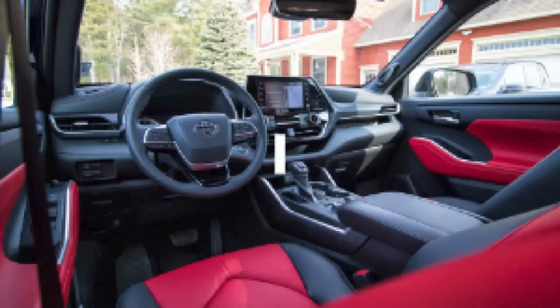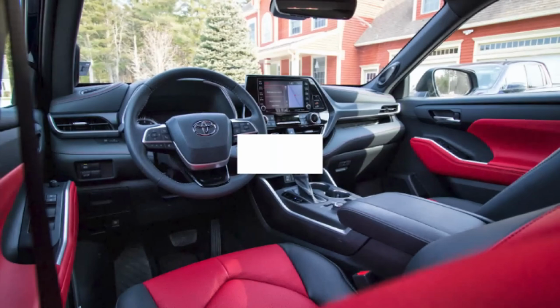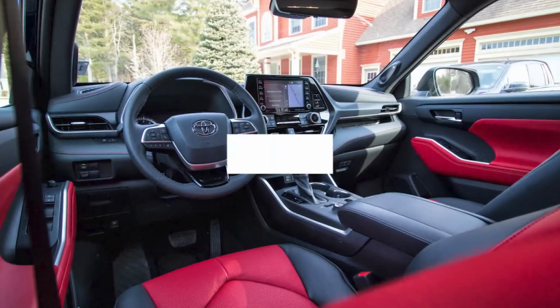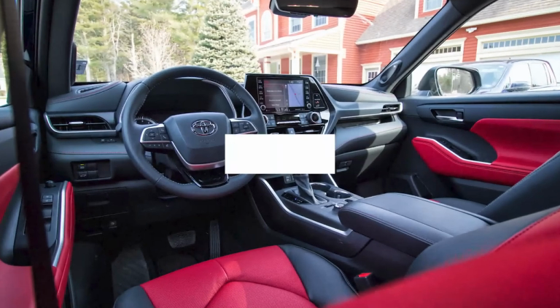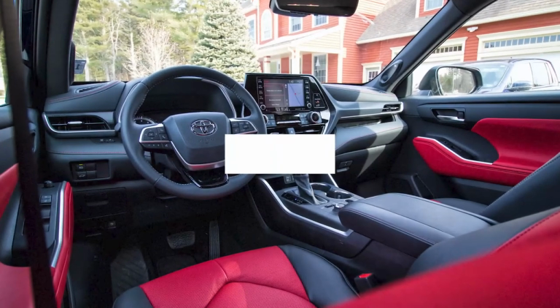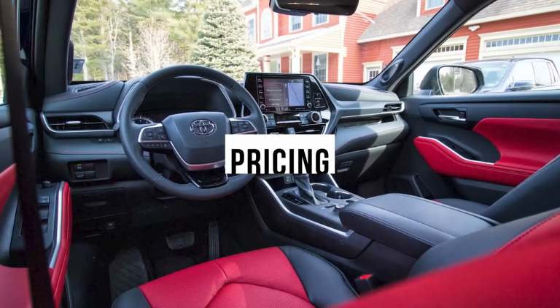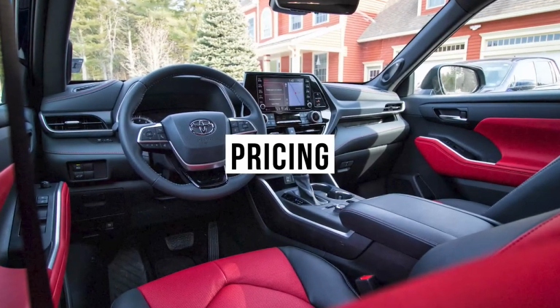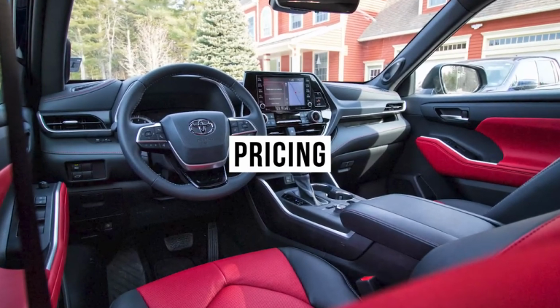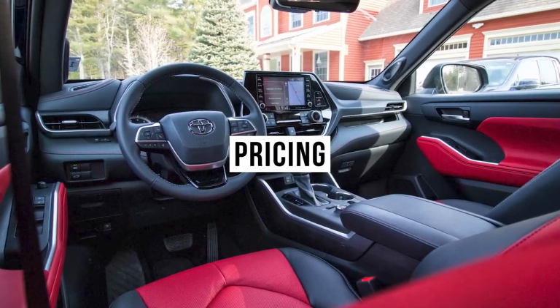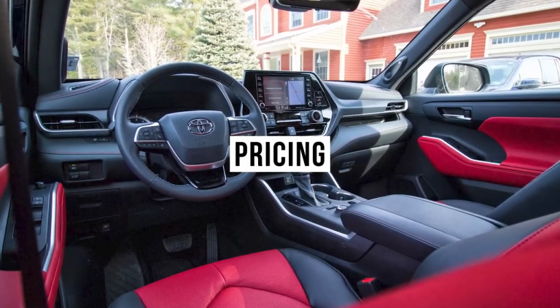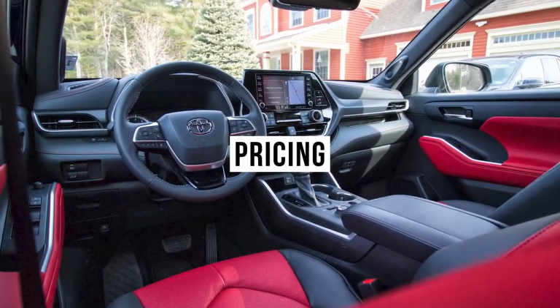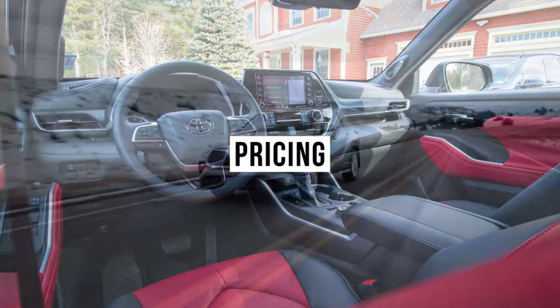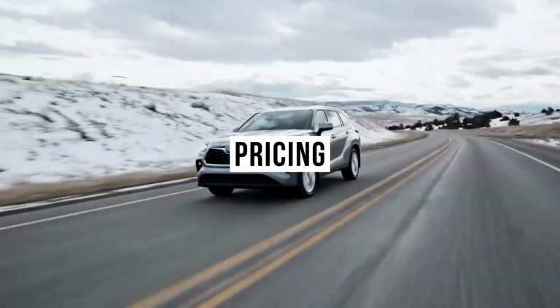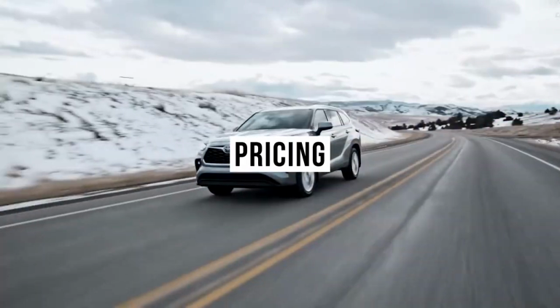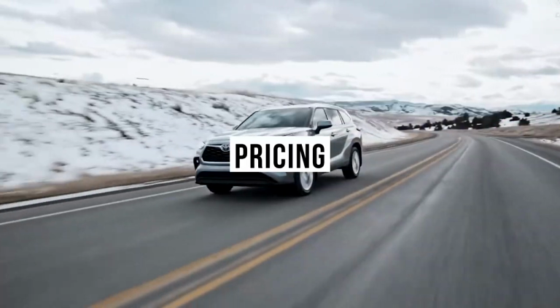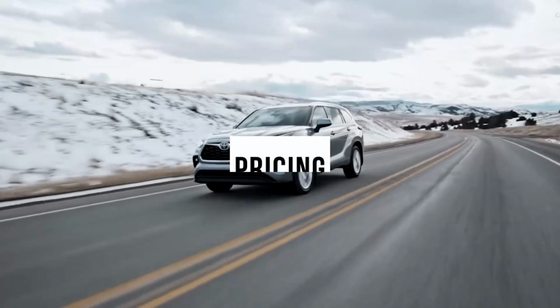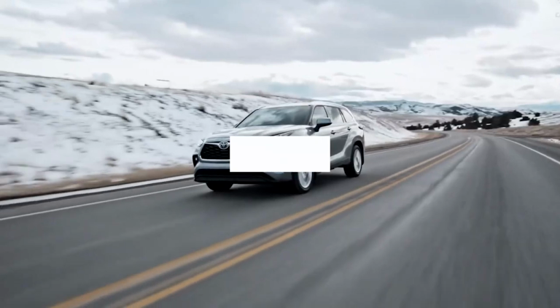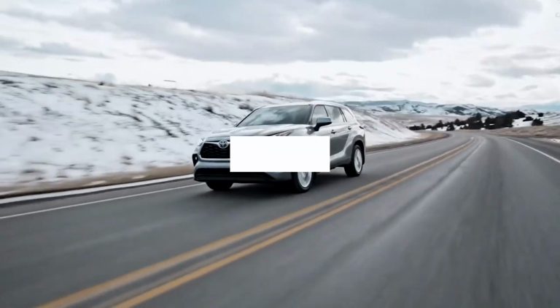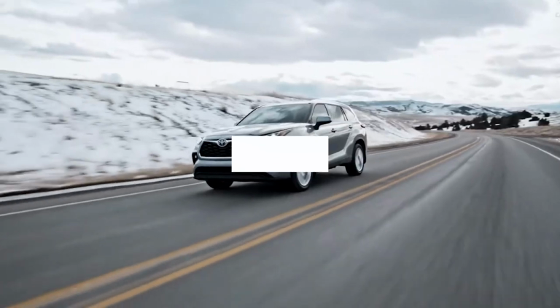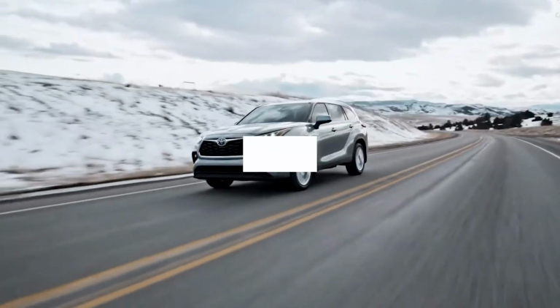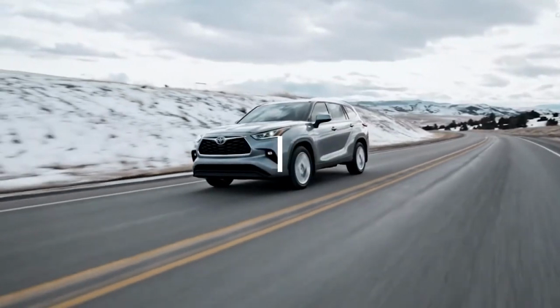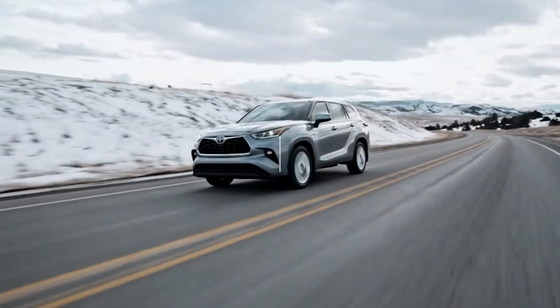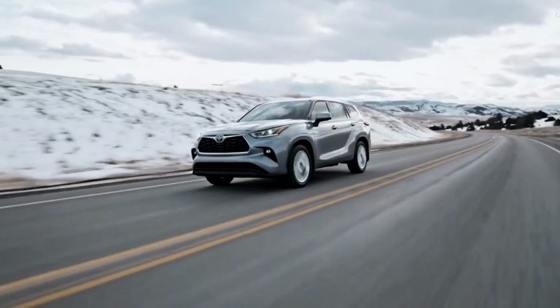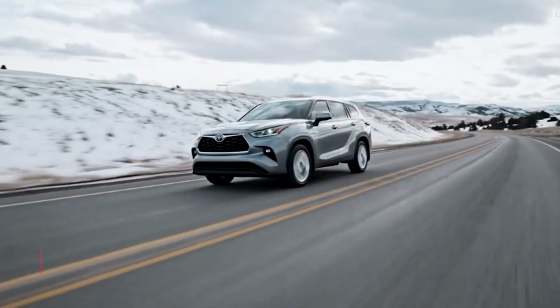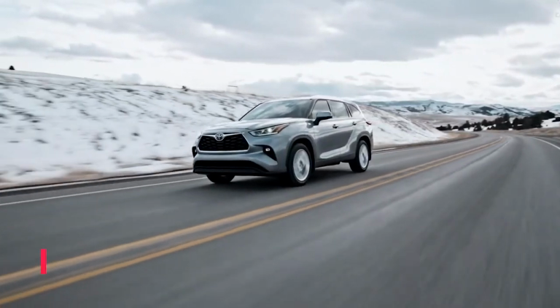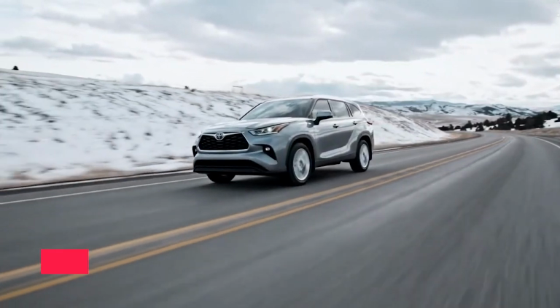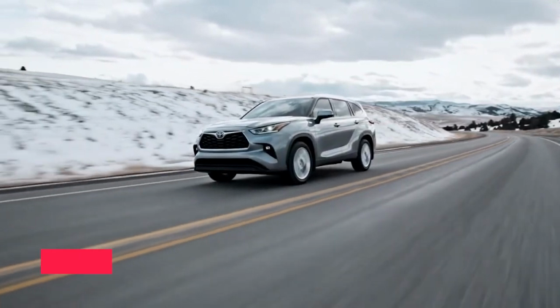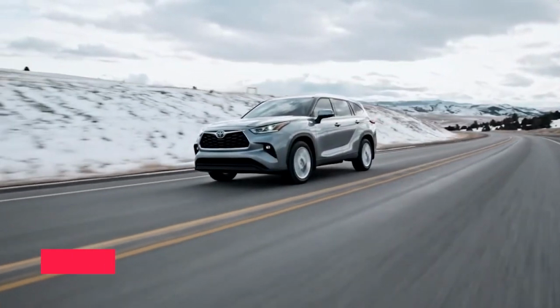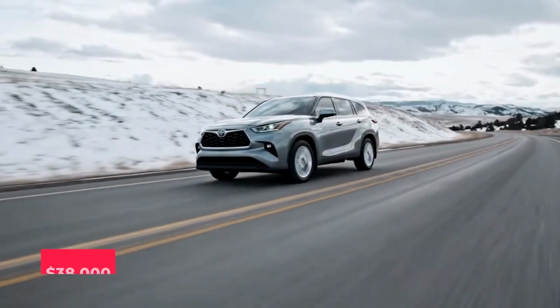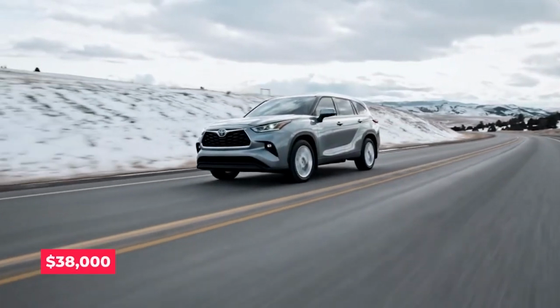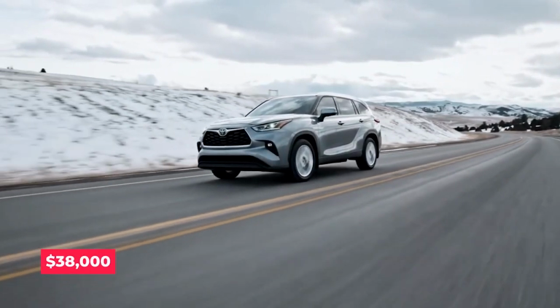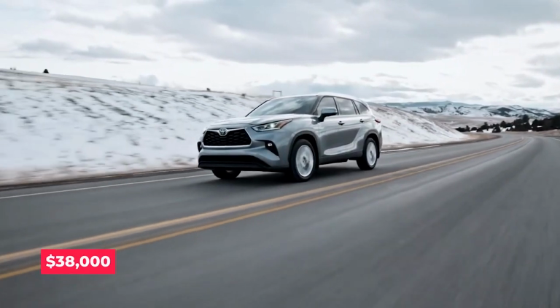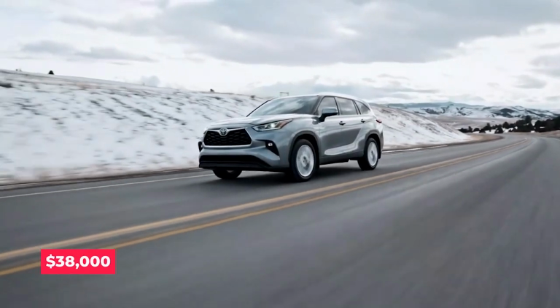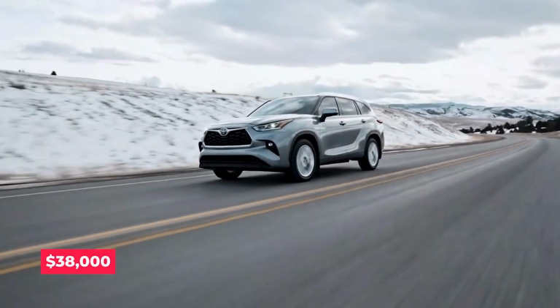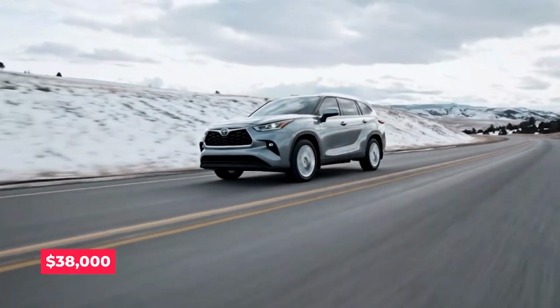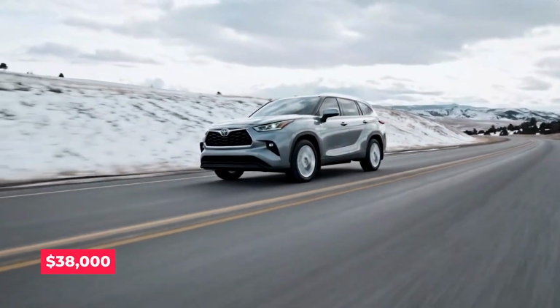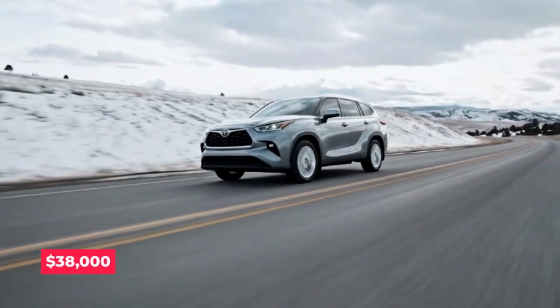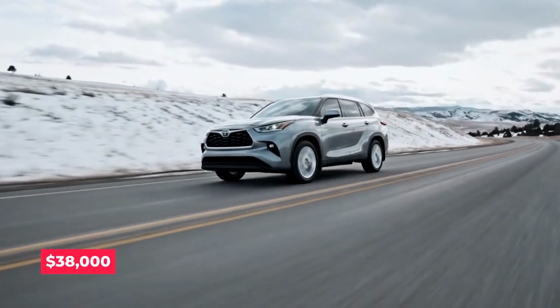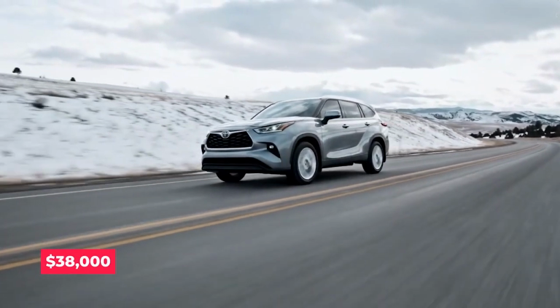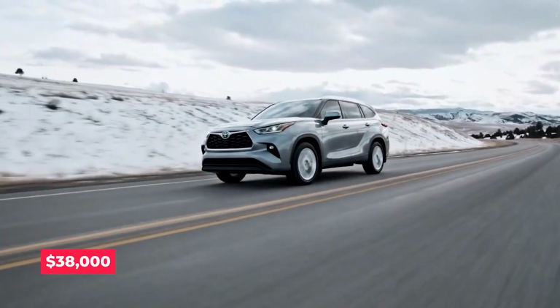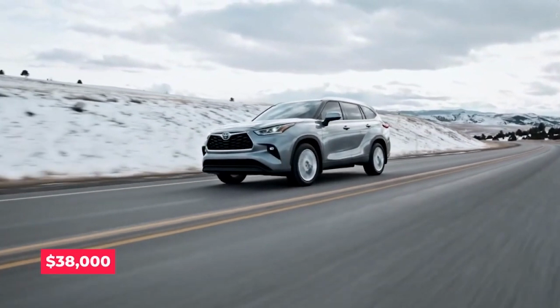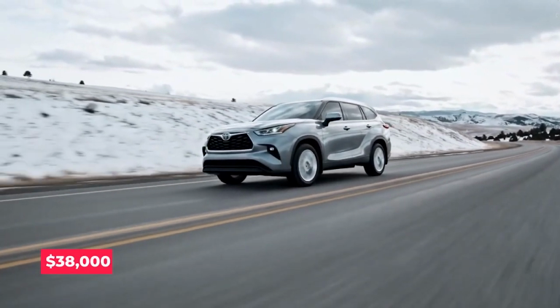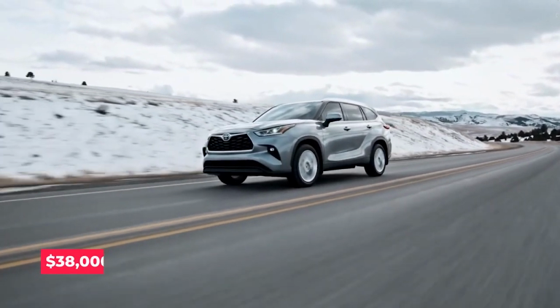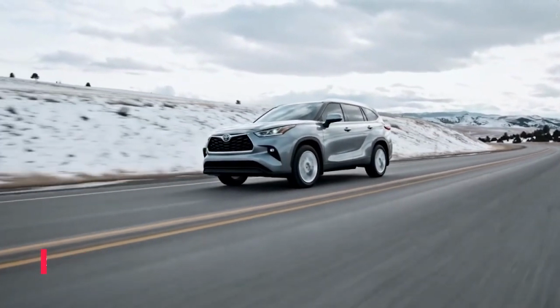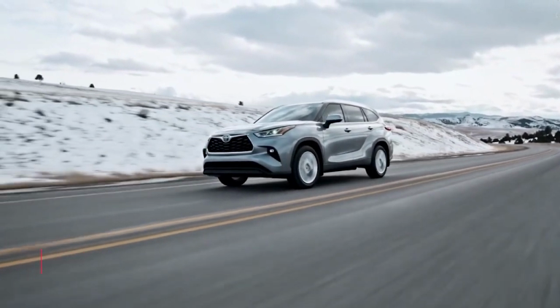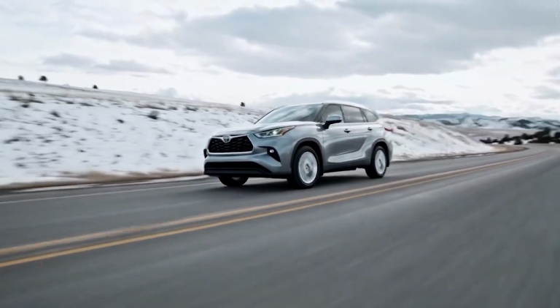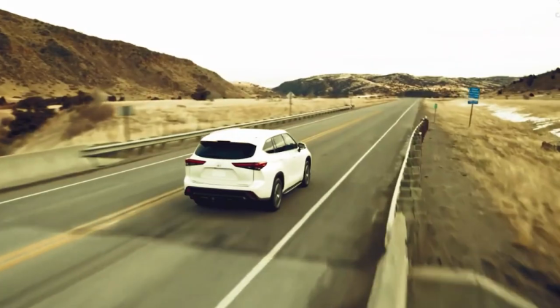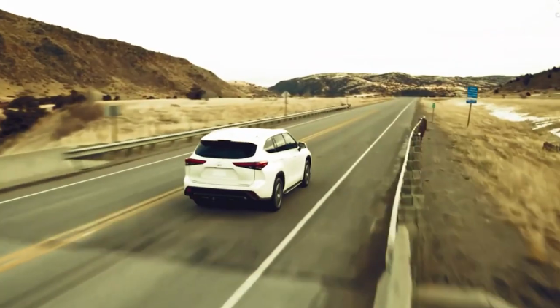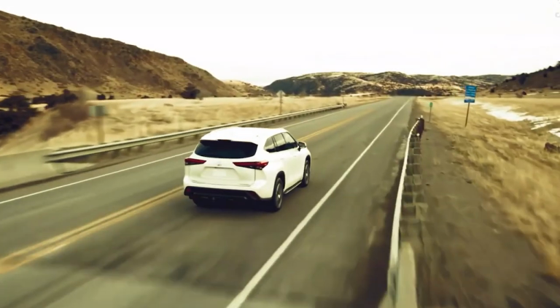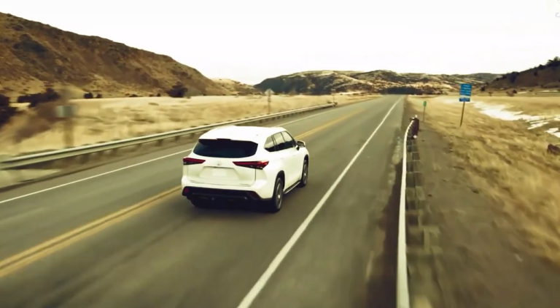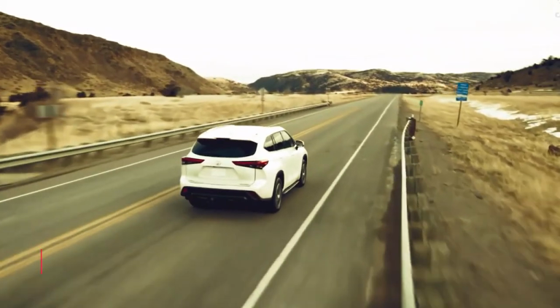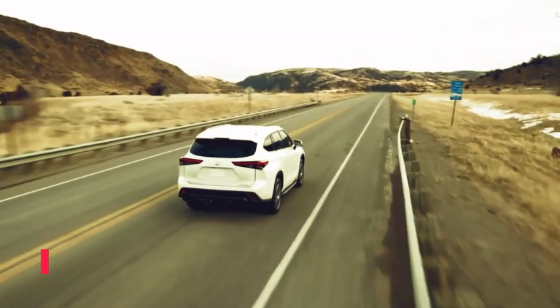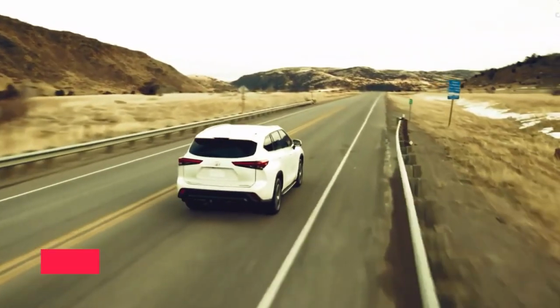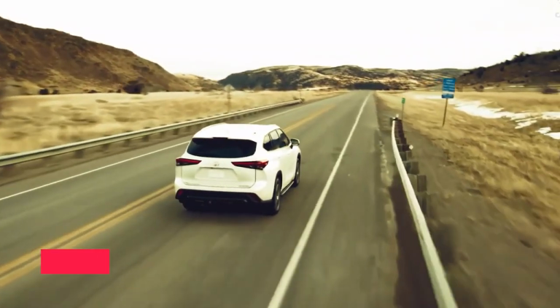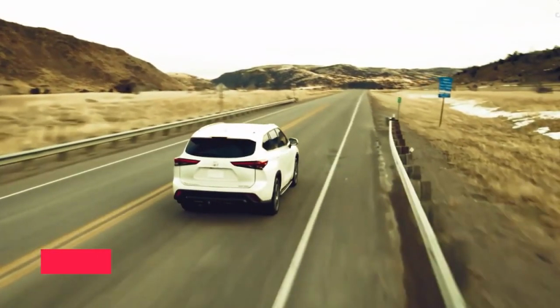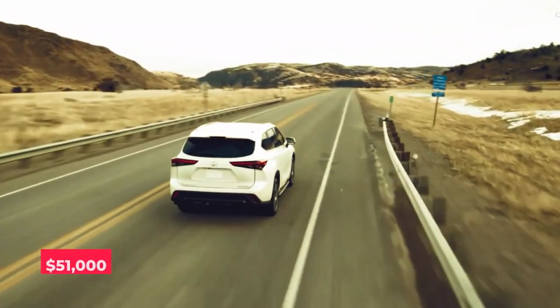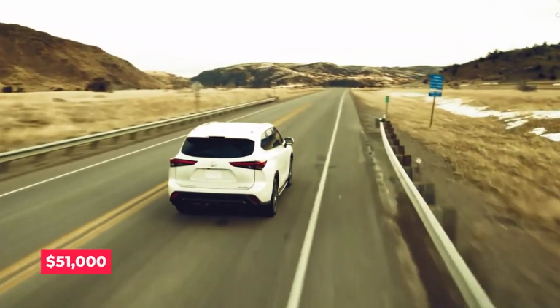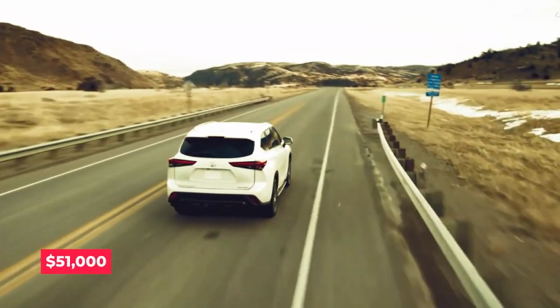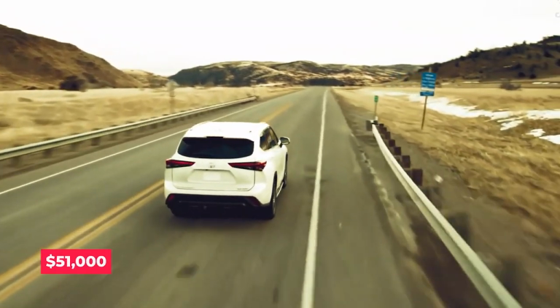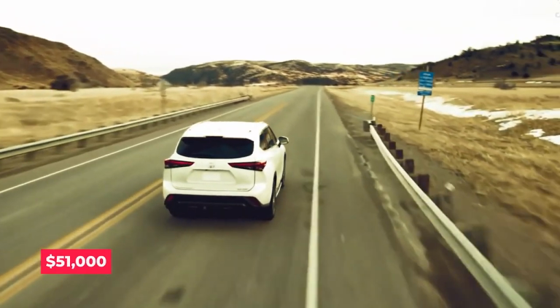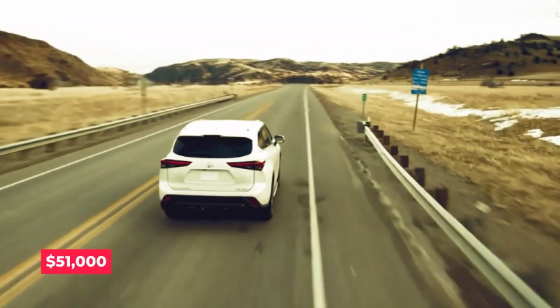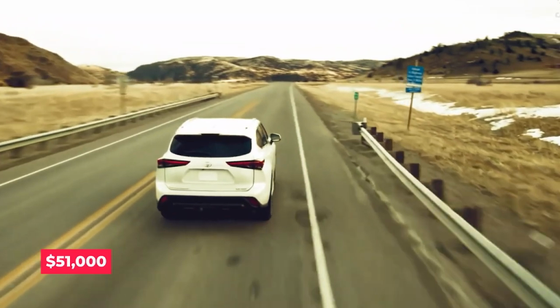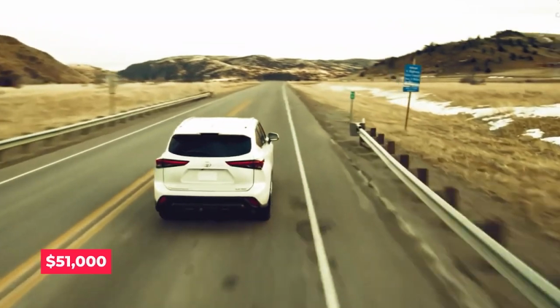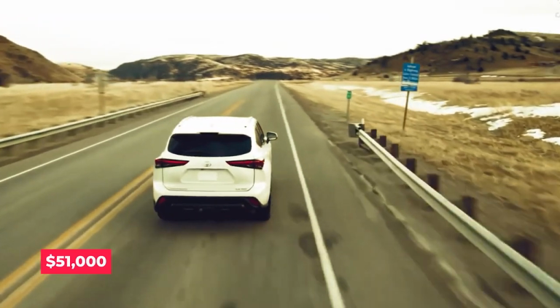Pricing. The estimated price starts from US$38,000 and increases up to US$51,000 for higher trims.